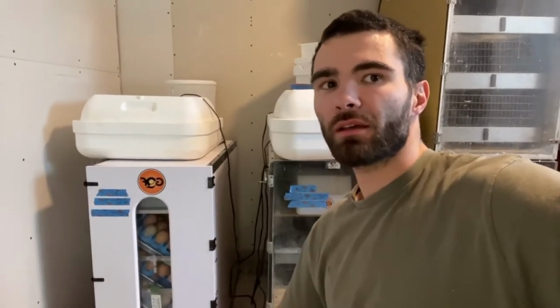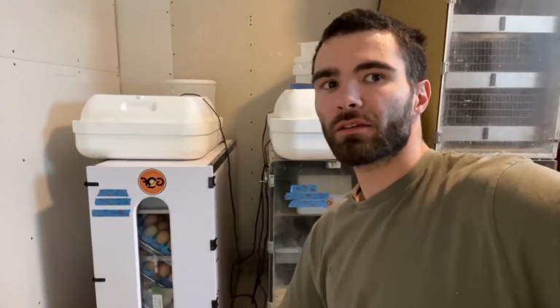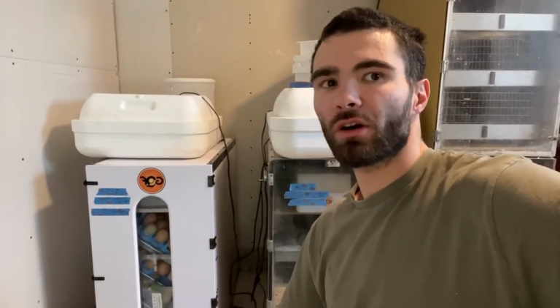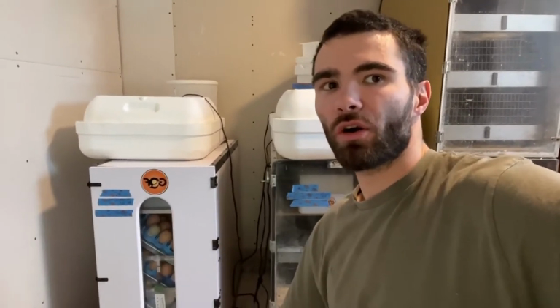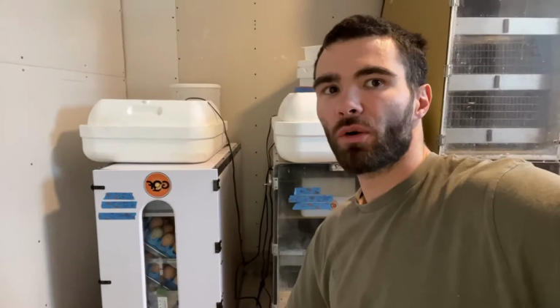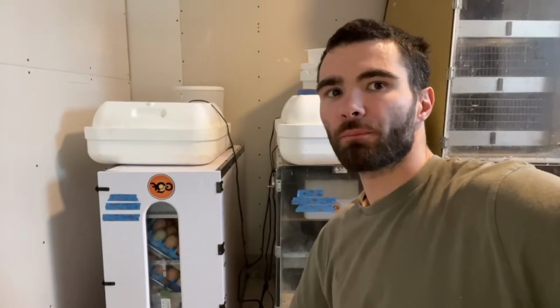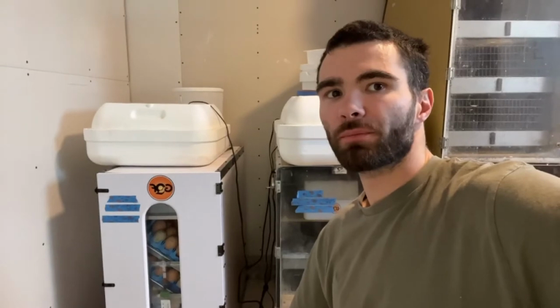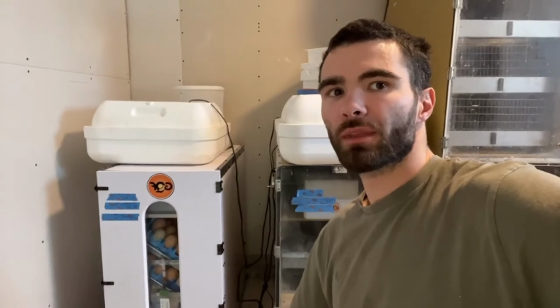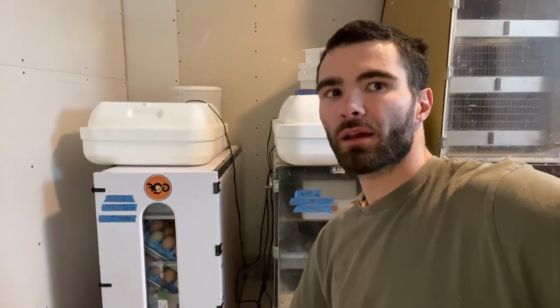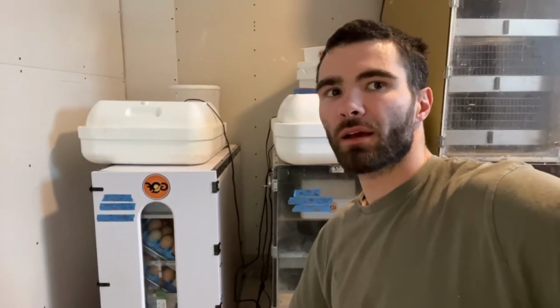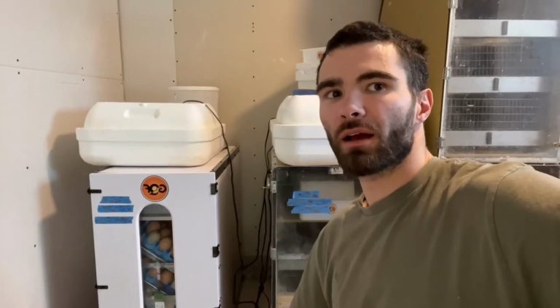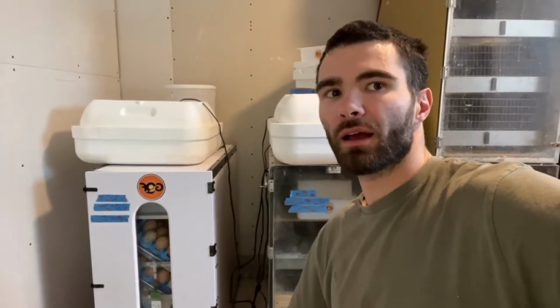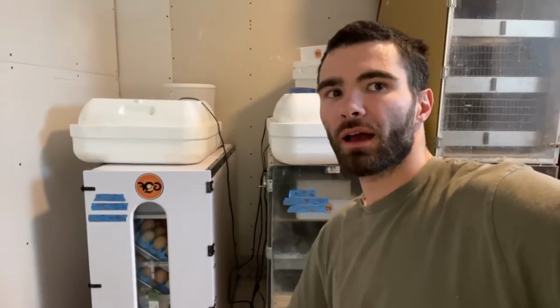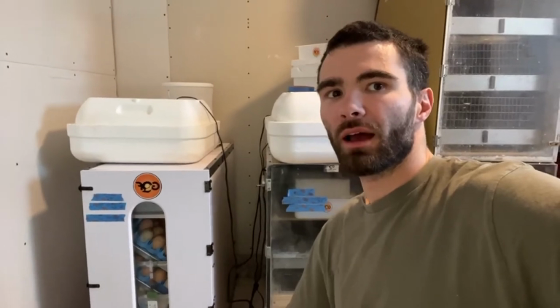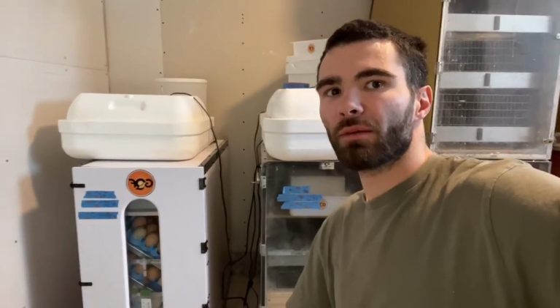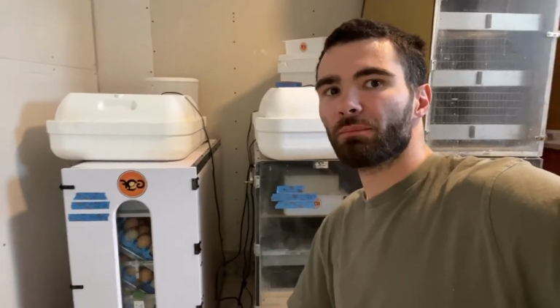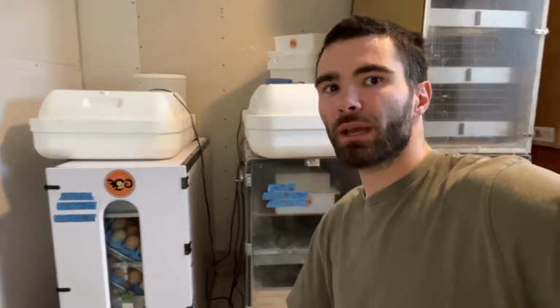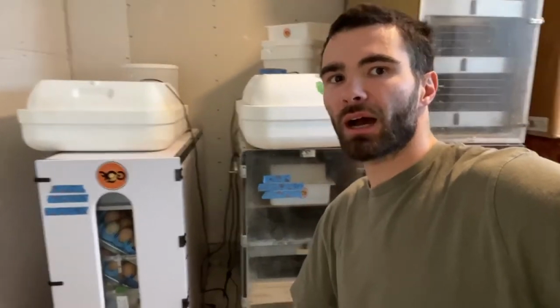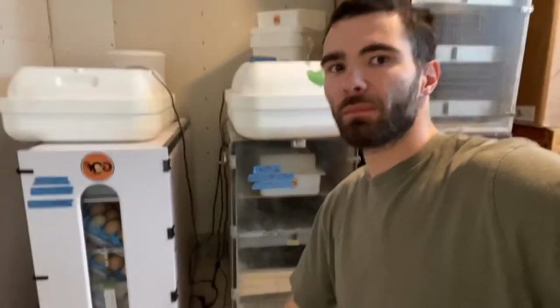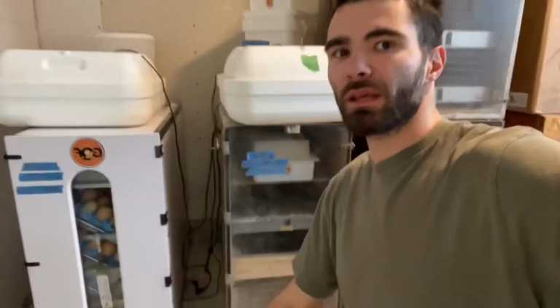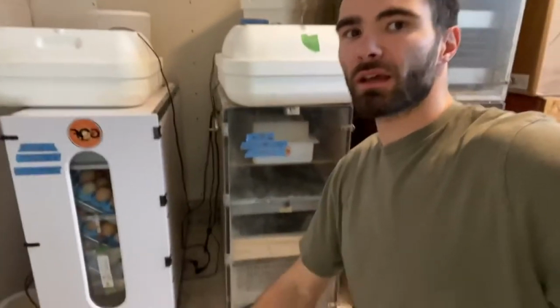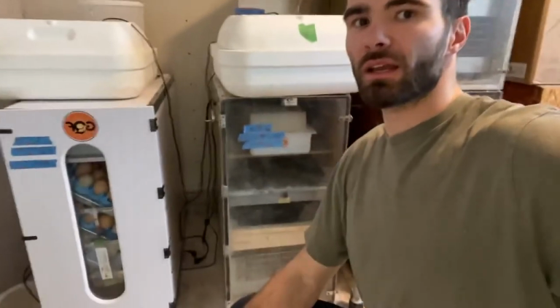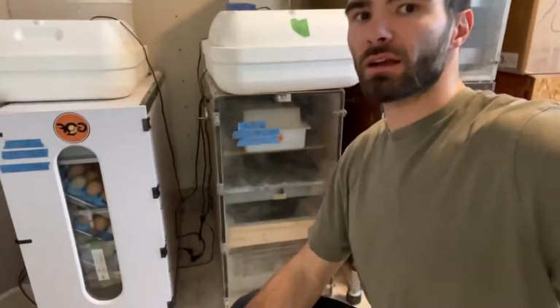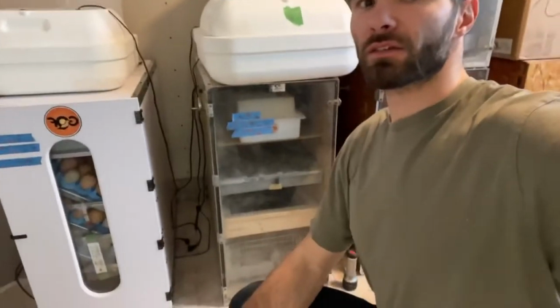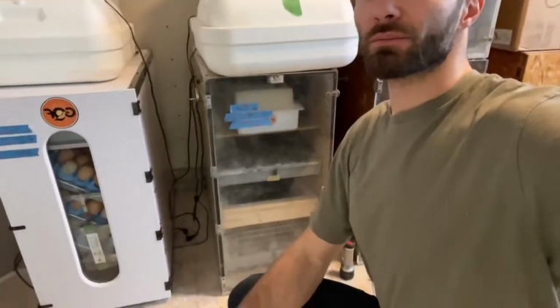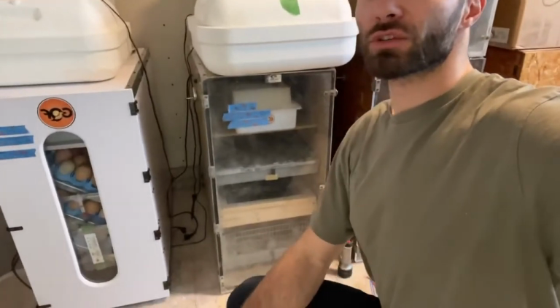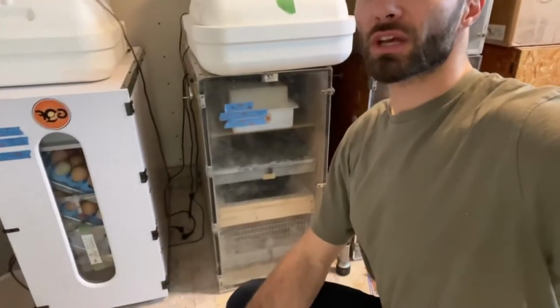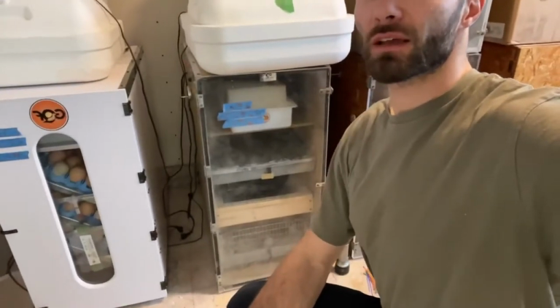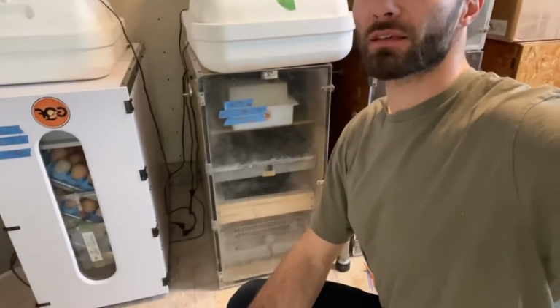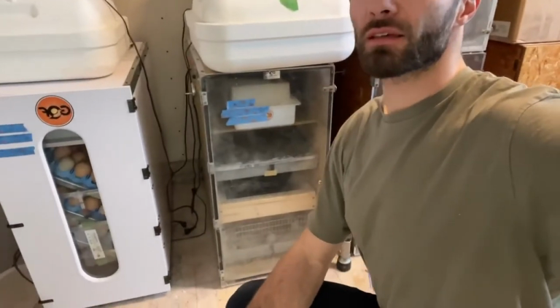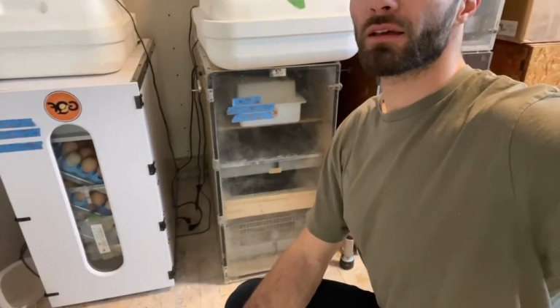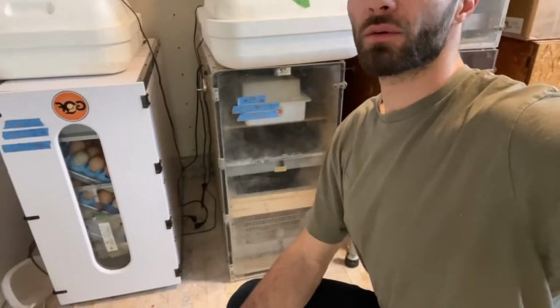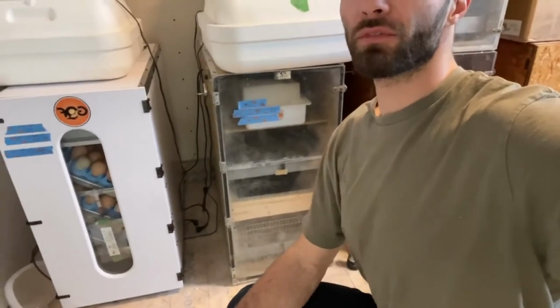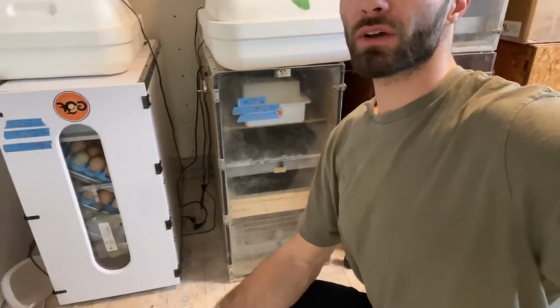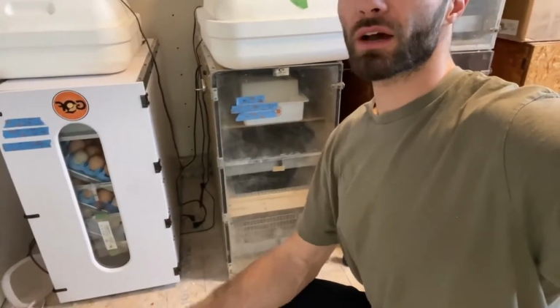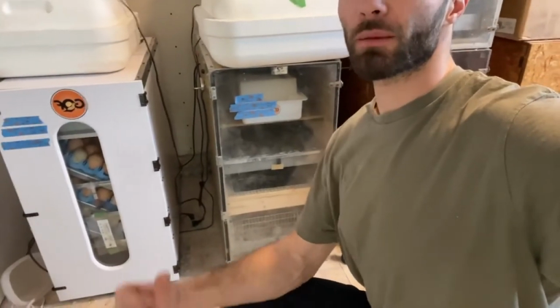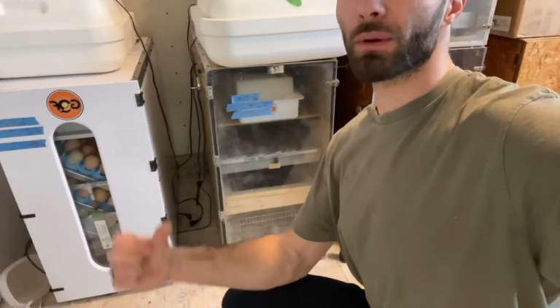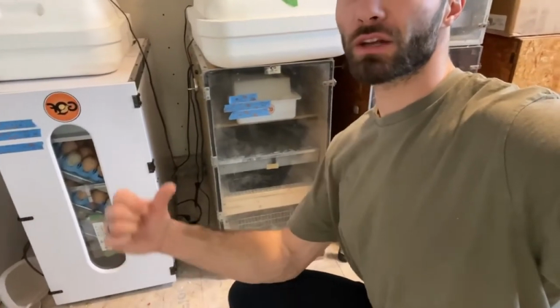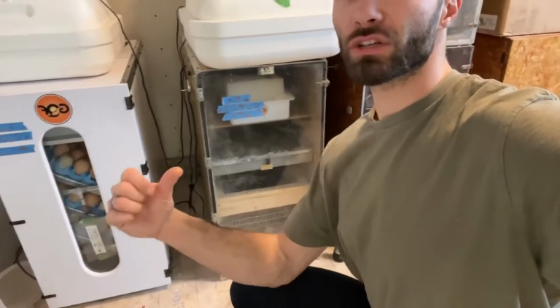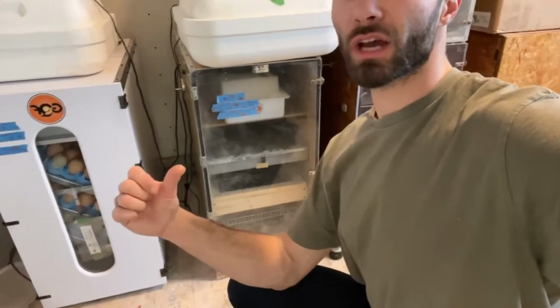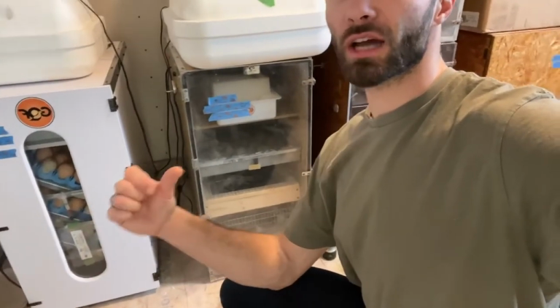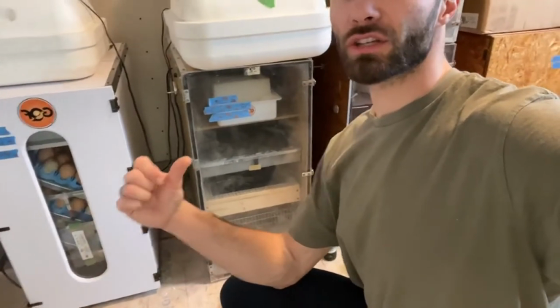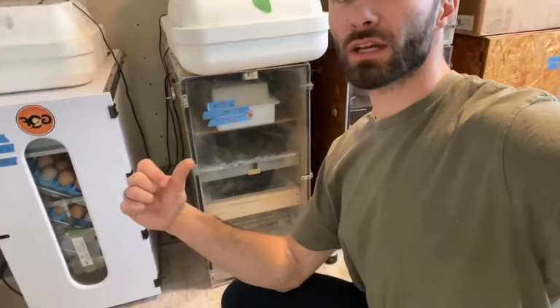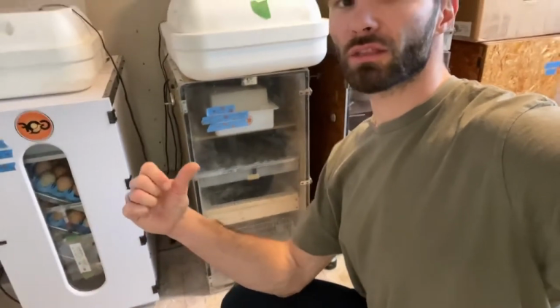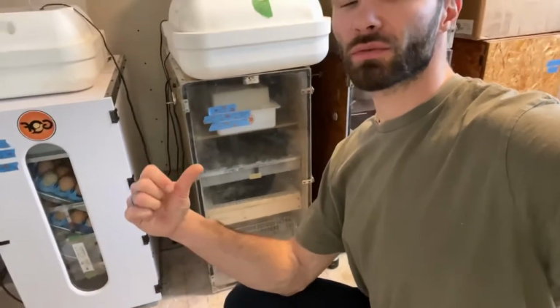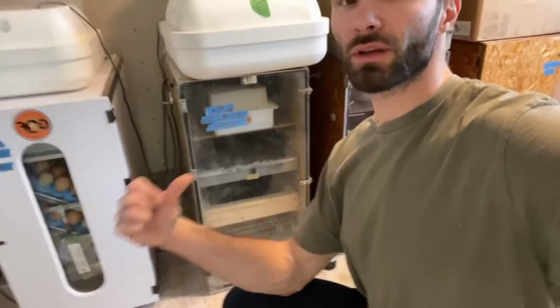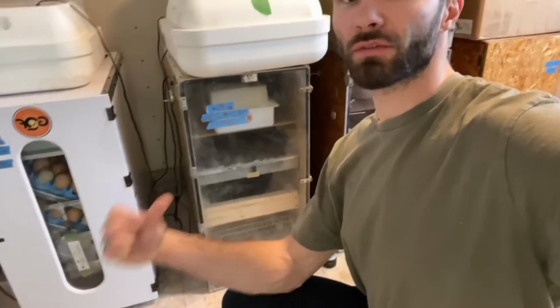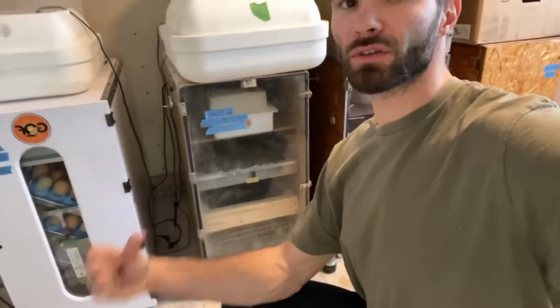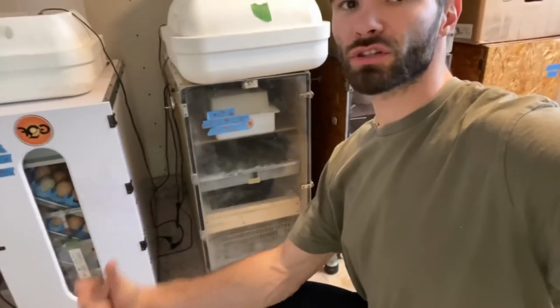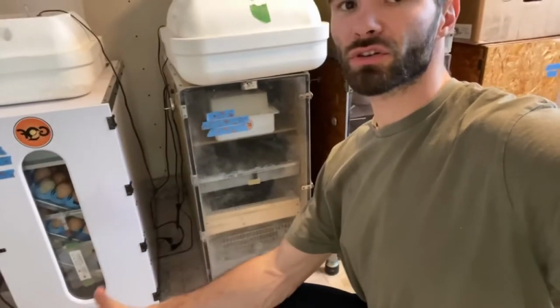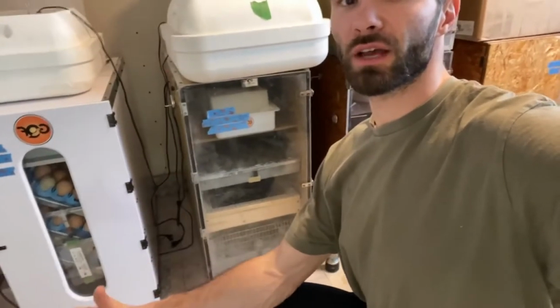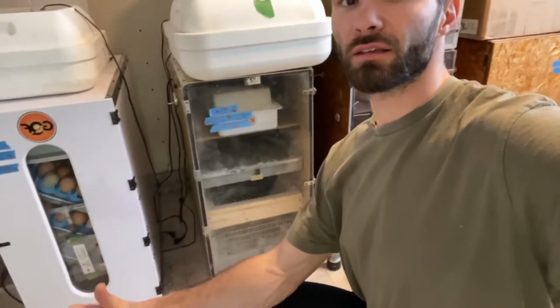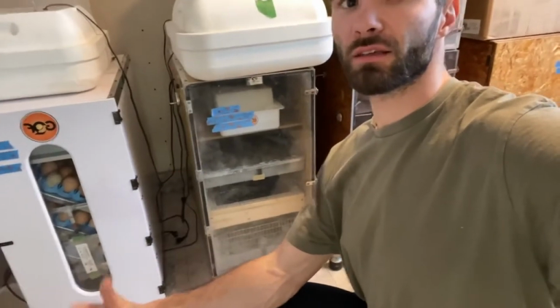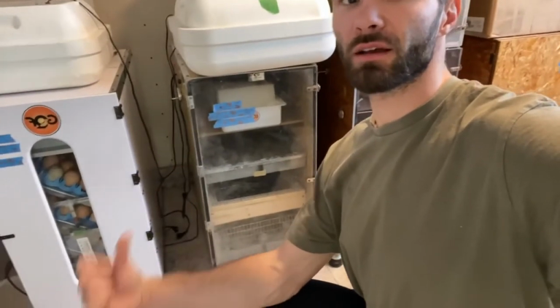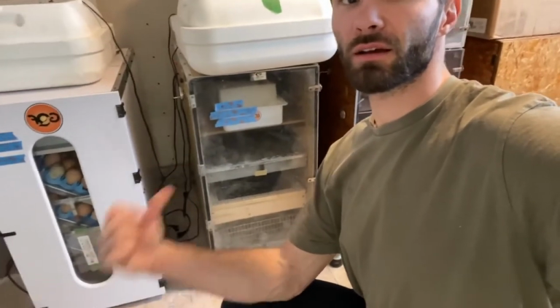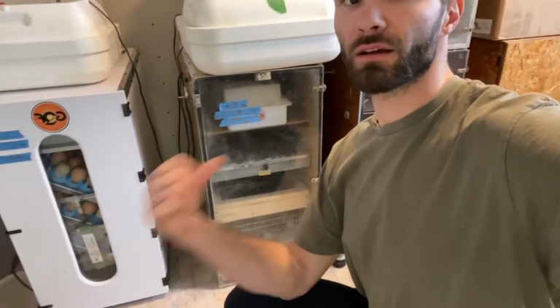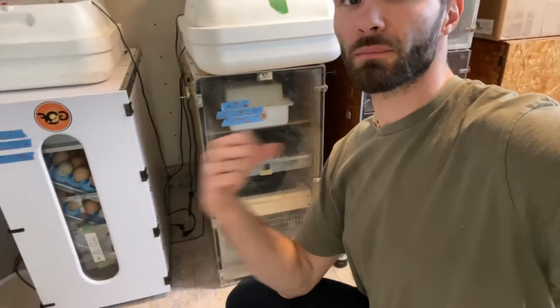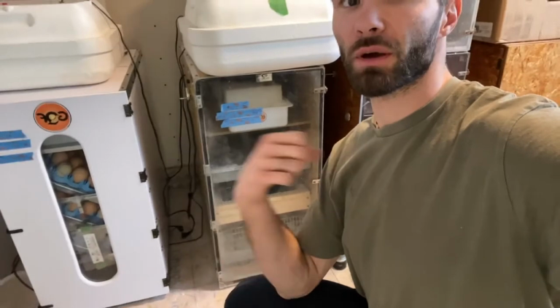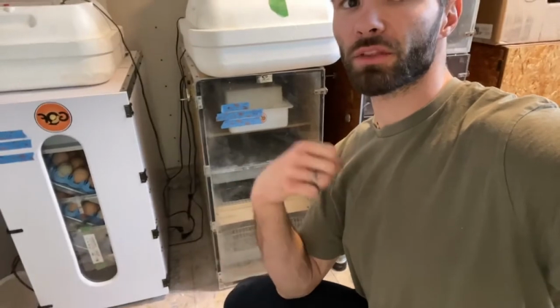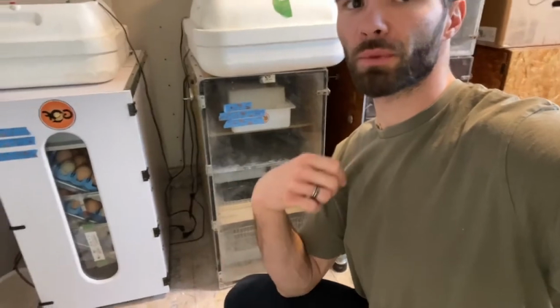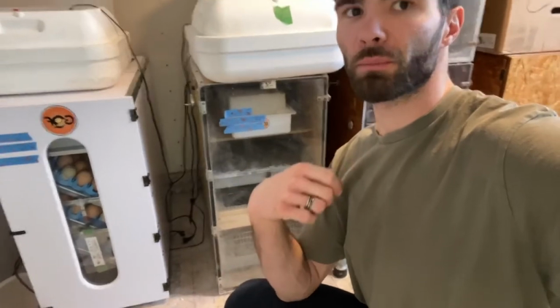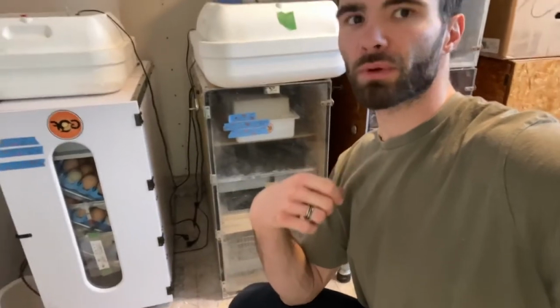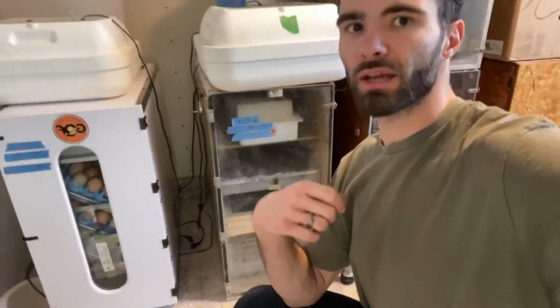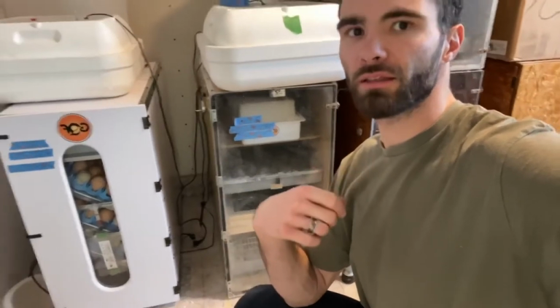Behind me you can hear some chicks — we've got a bunch hatching in three different trays here, multiple breeds.